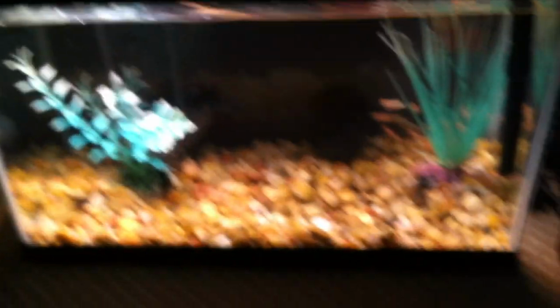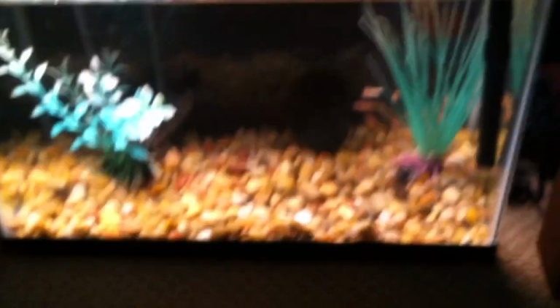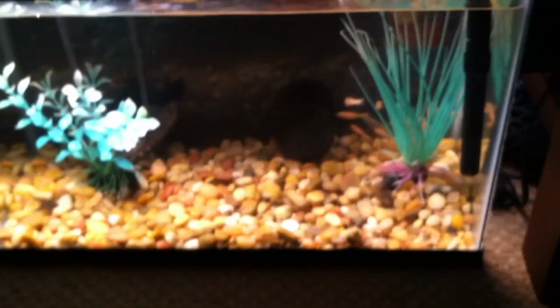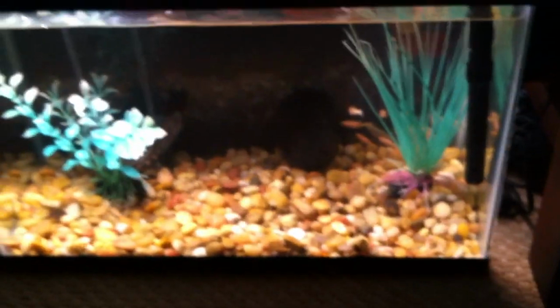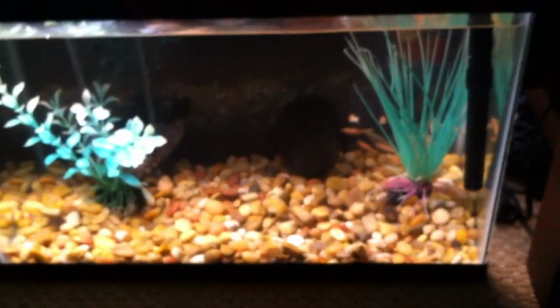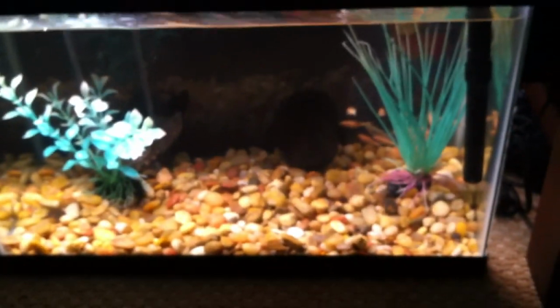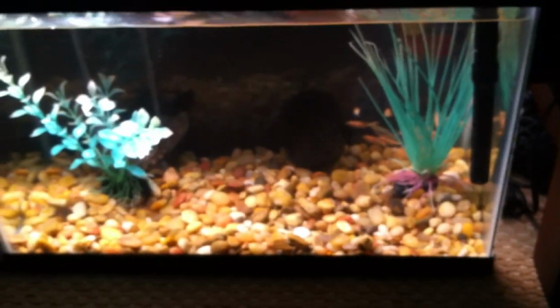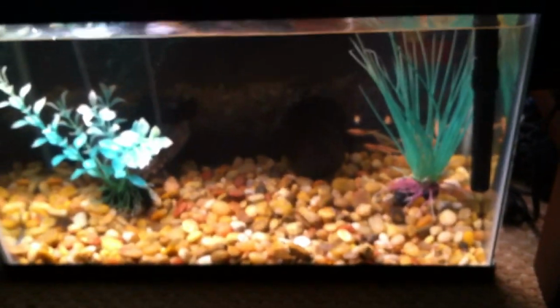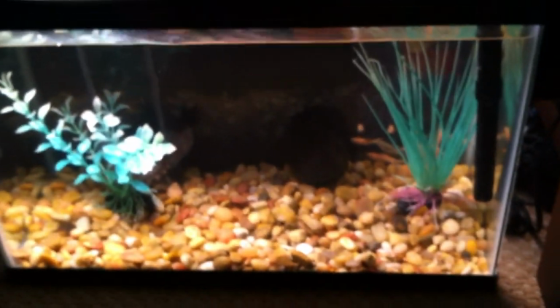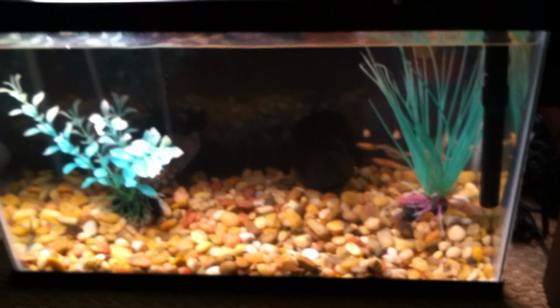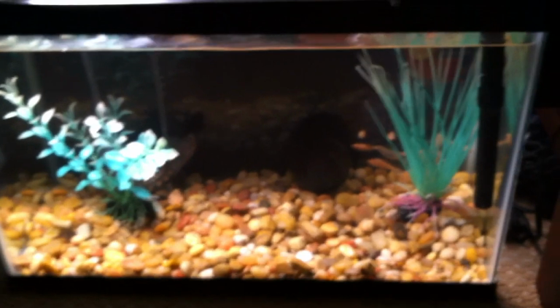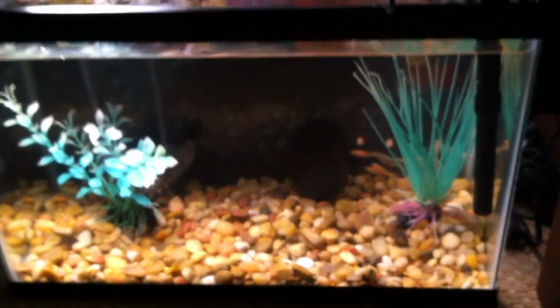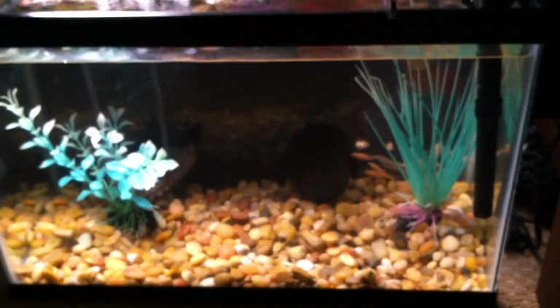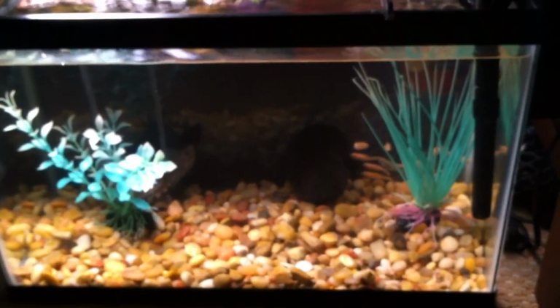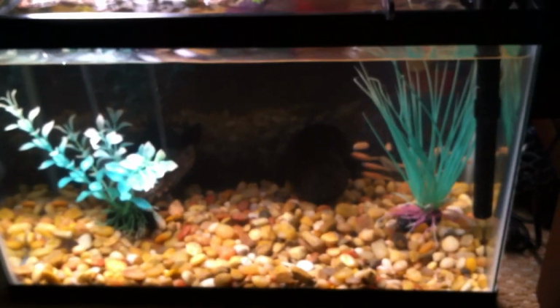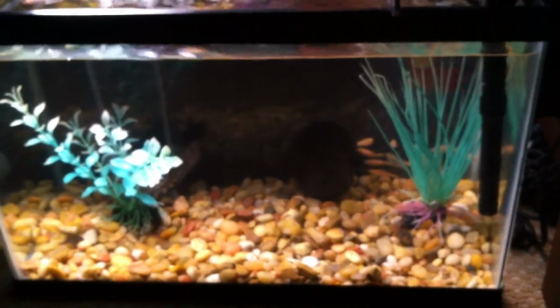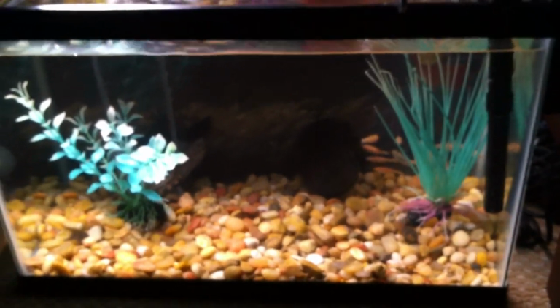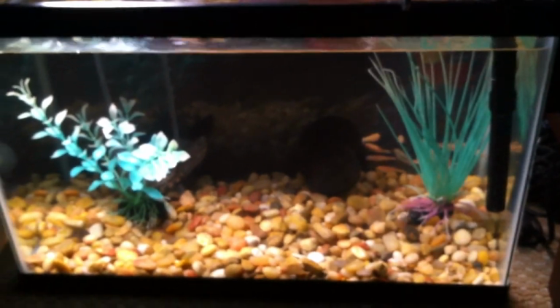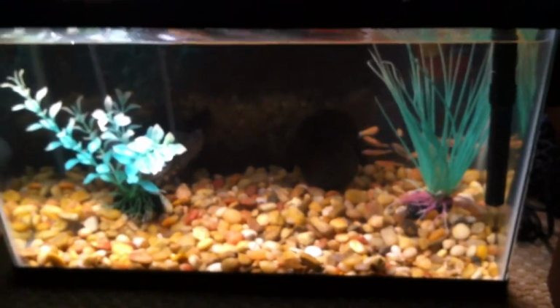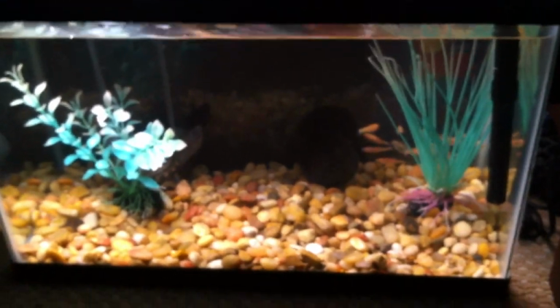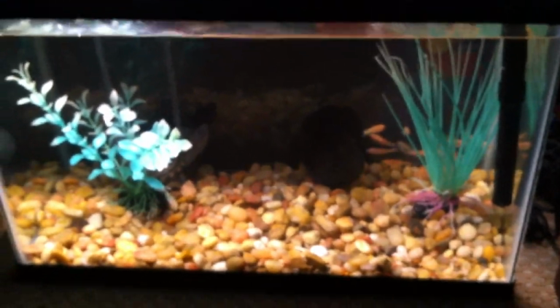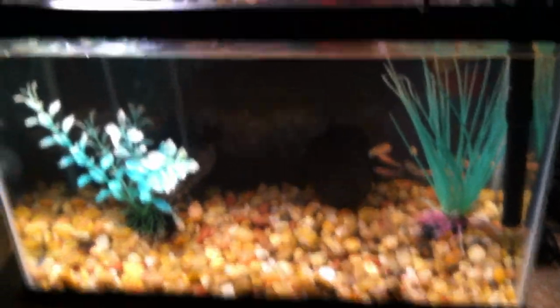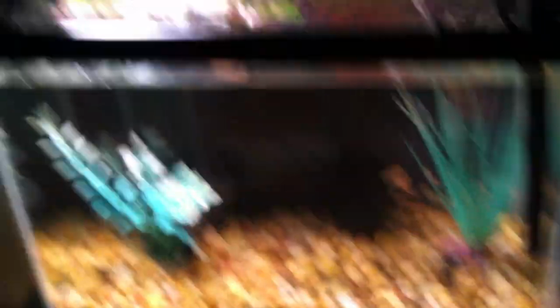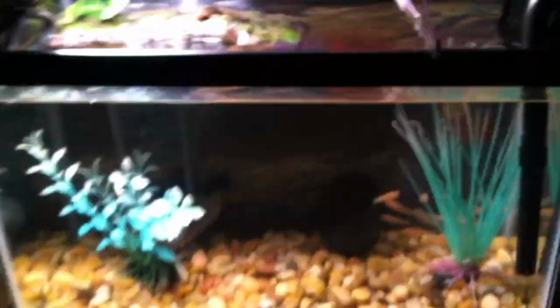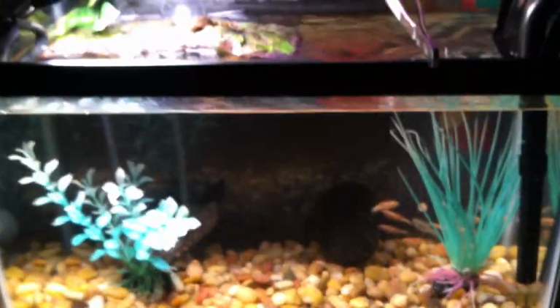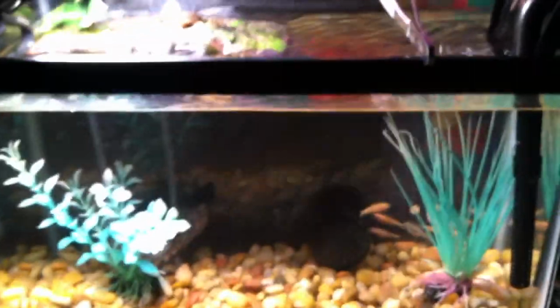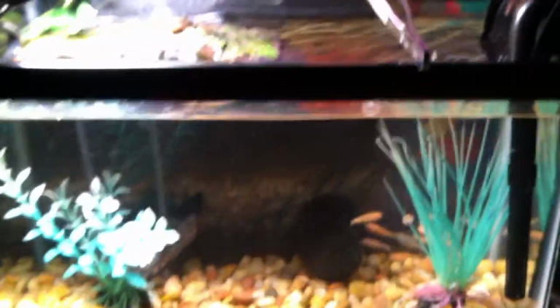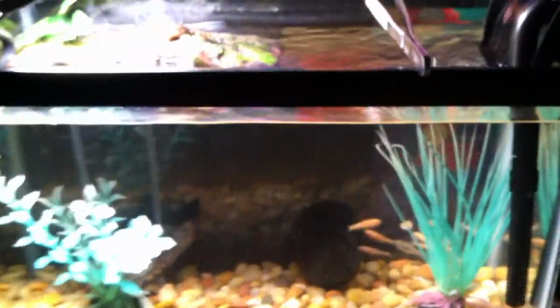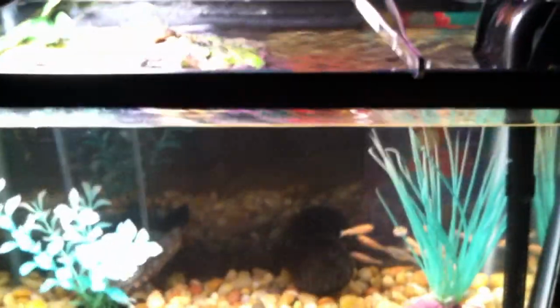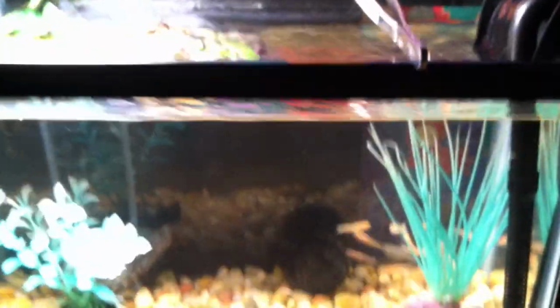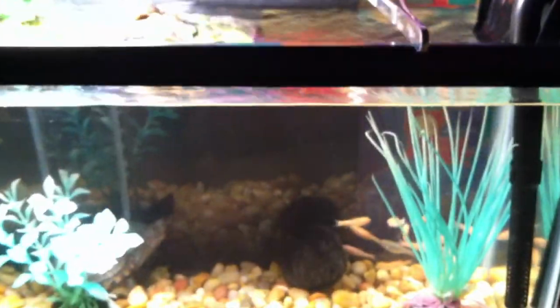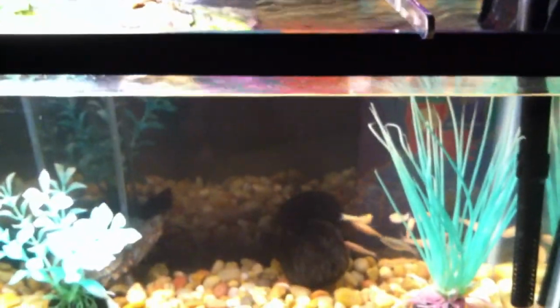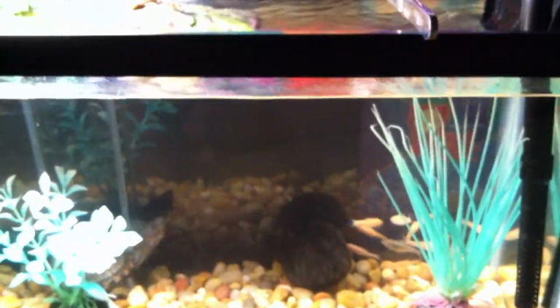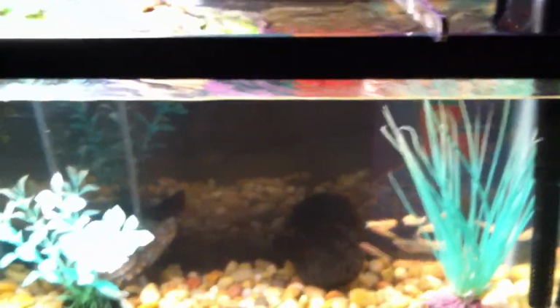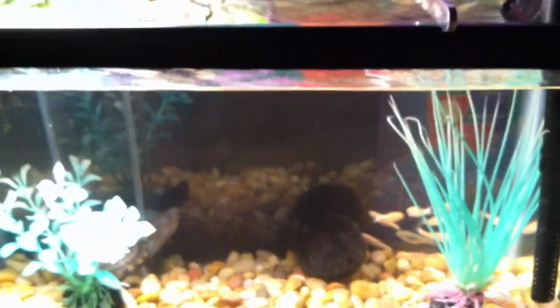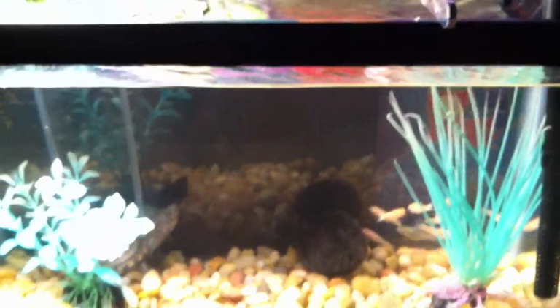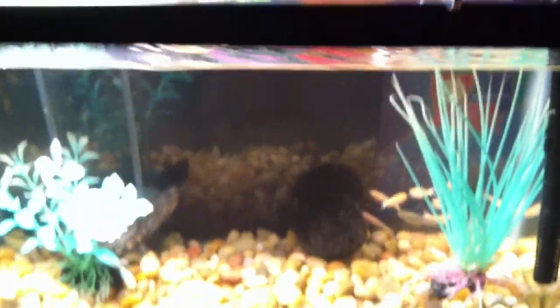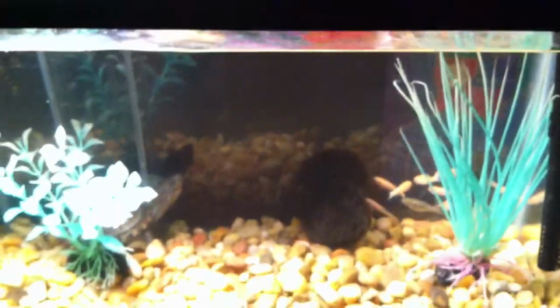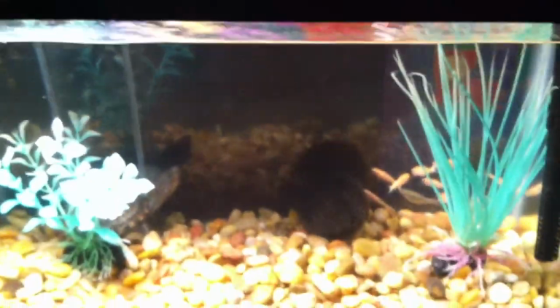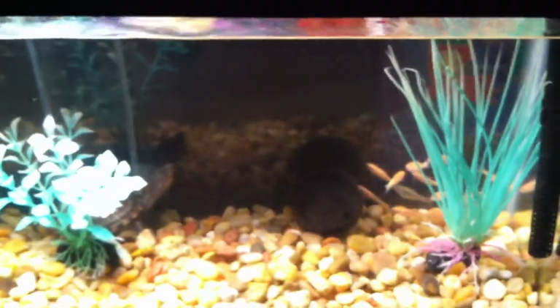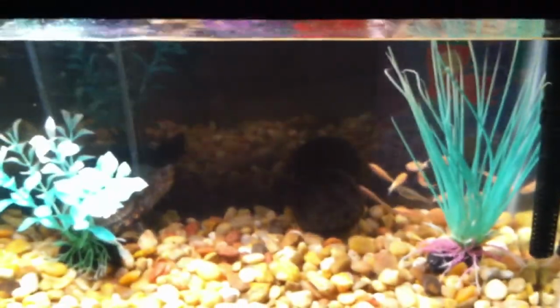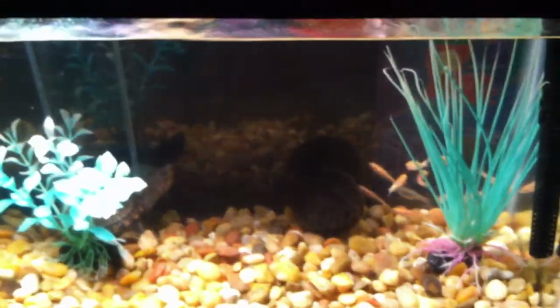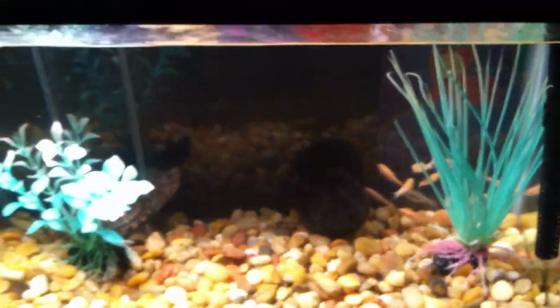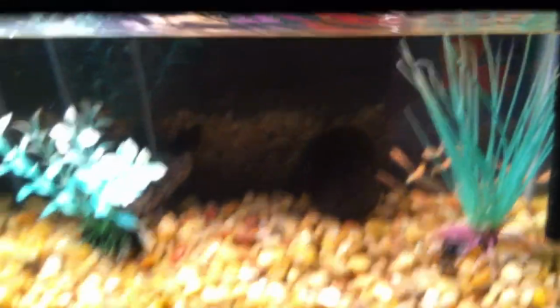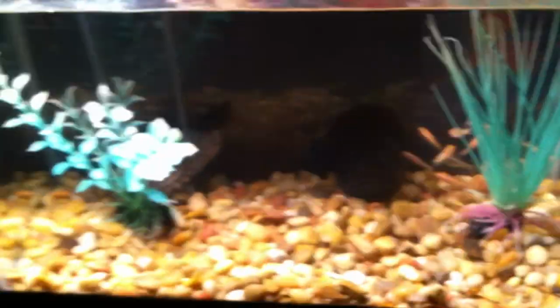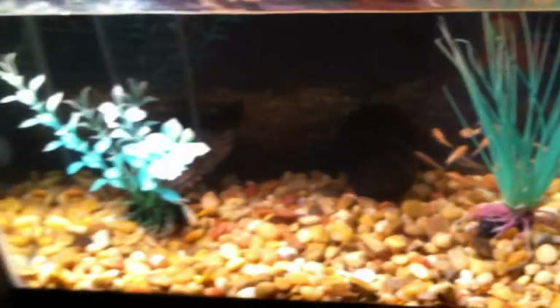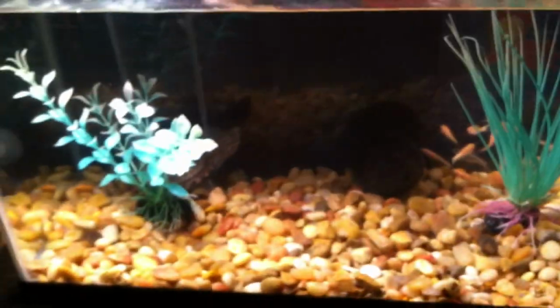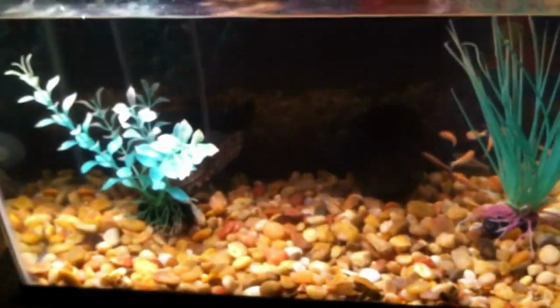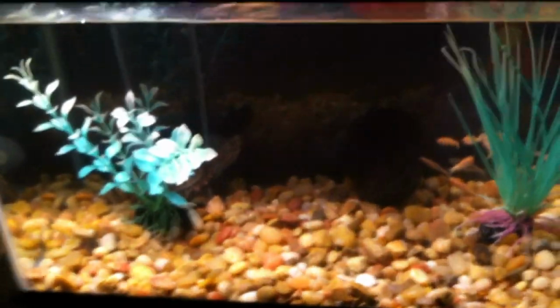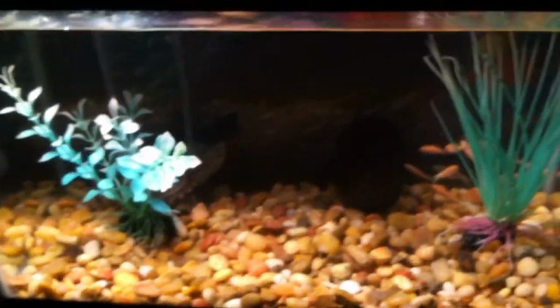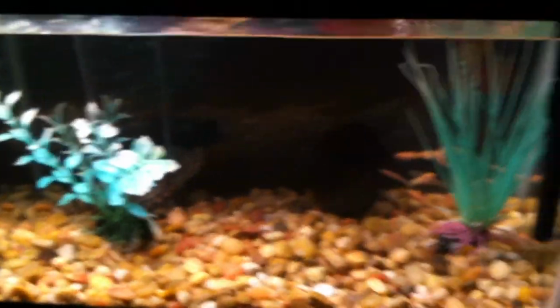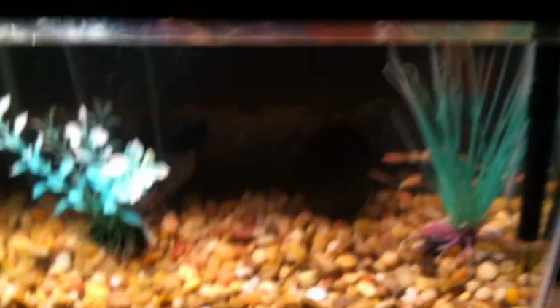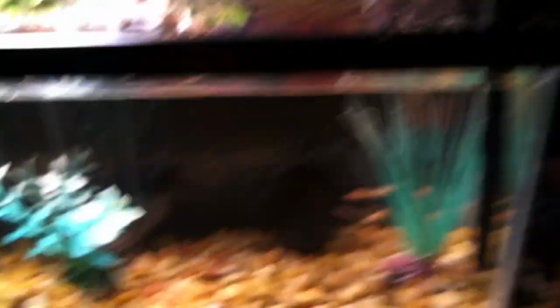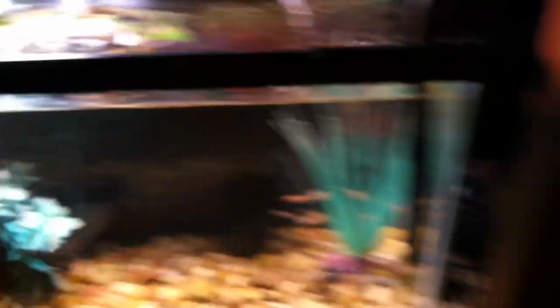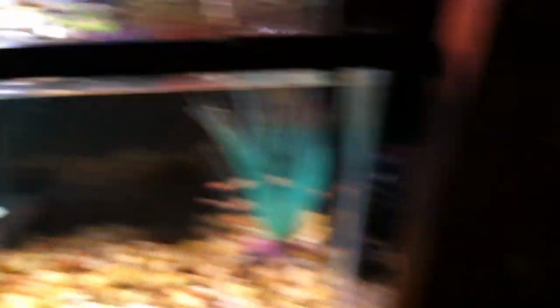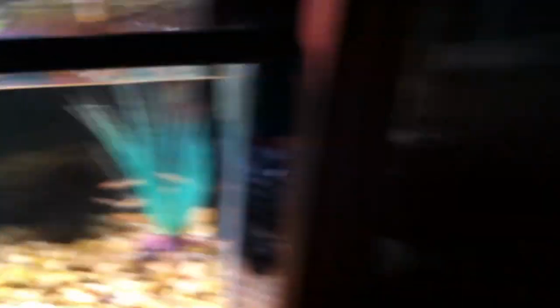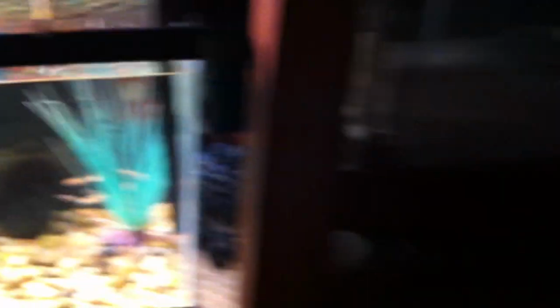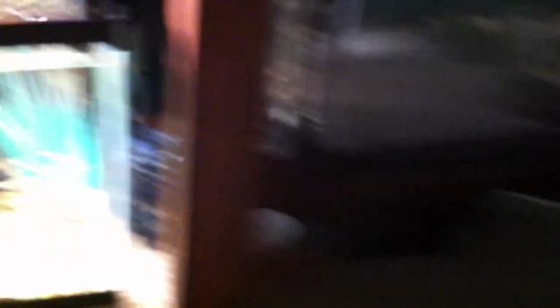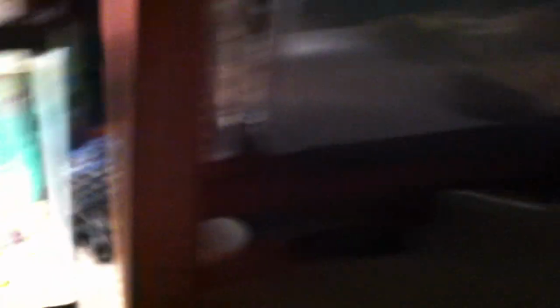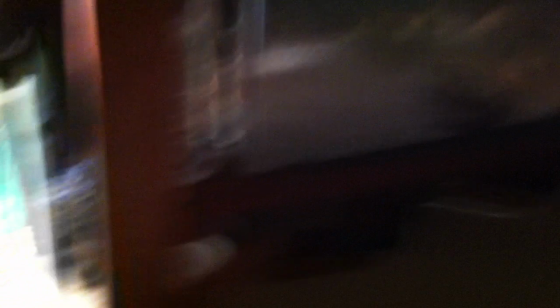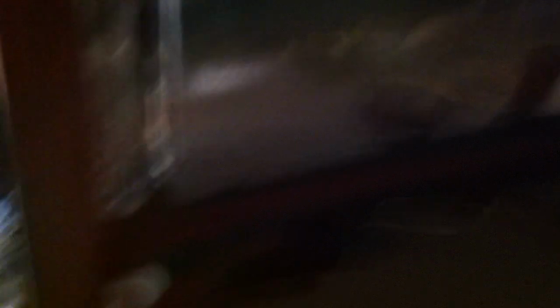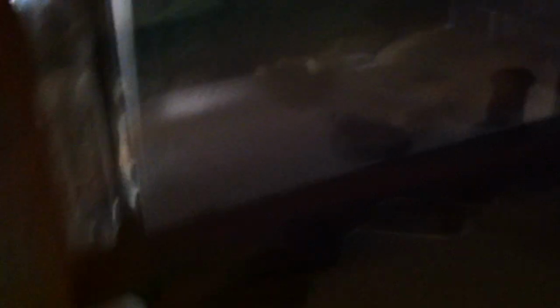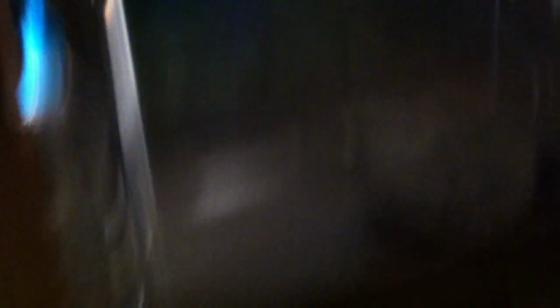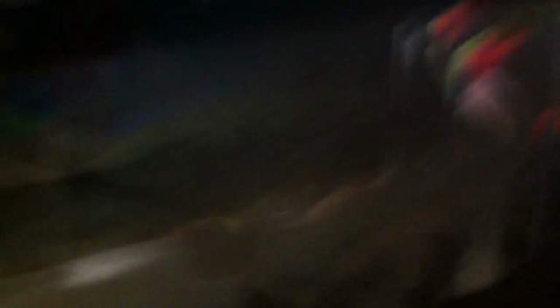It's a 10-gallon tank. That's it. On to my next reptile.